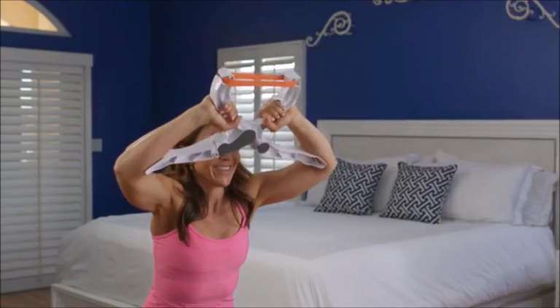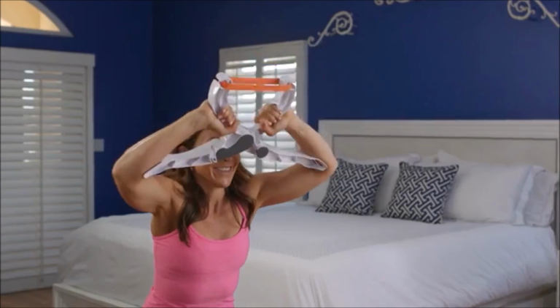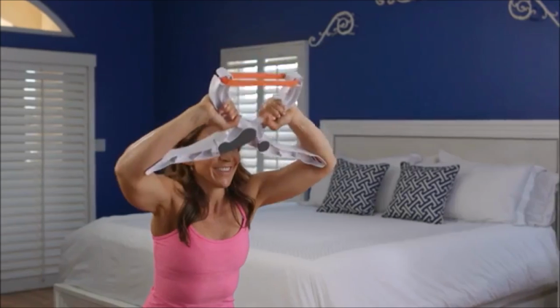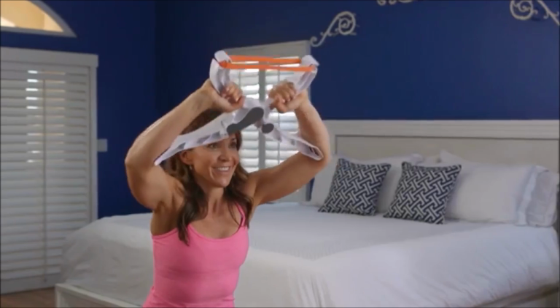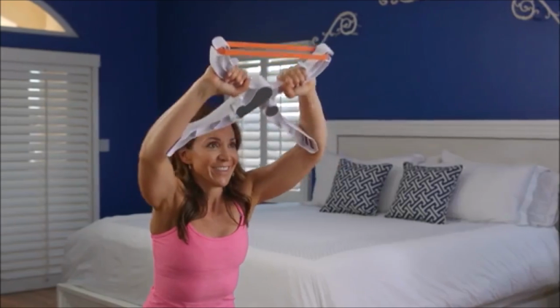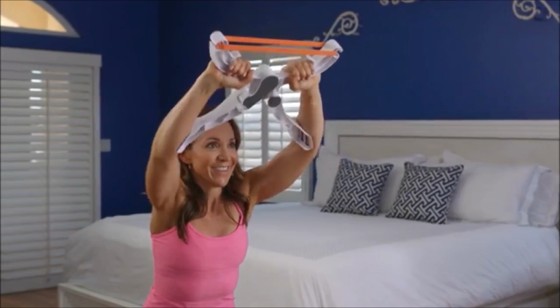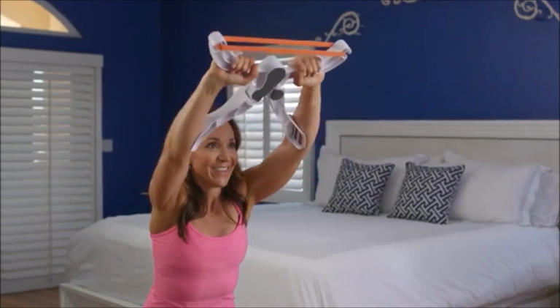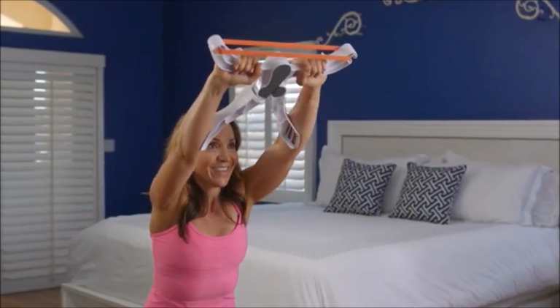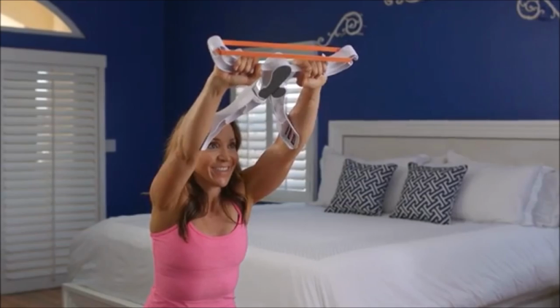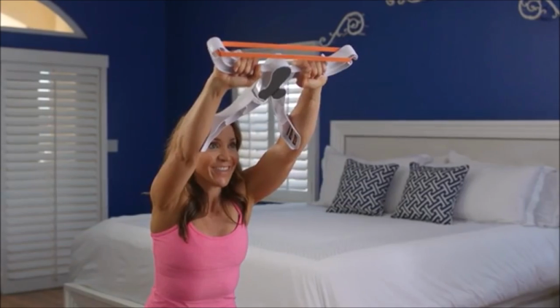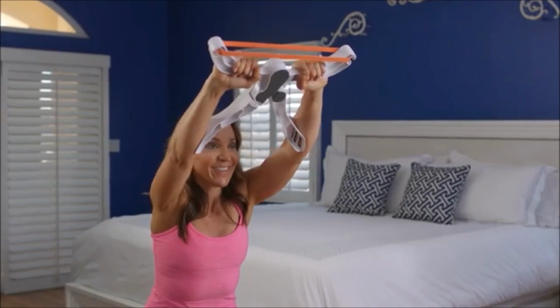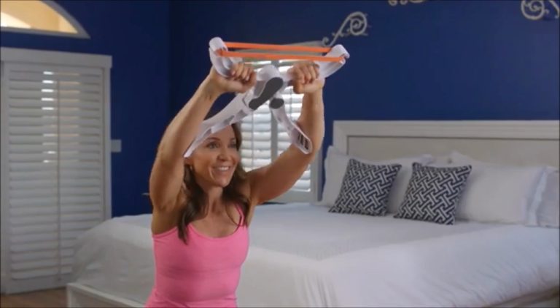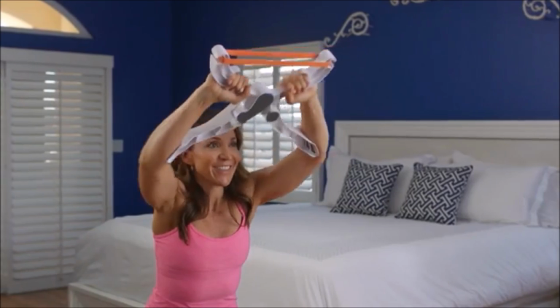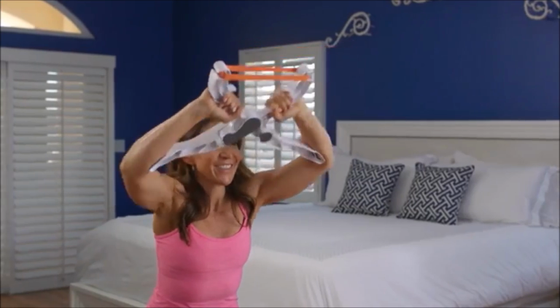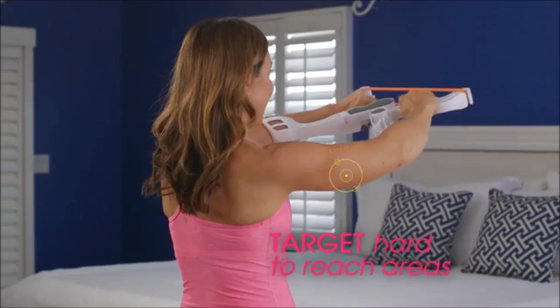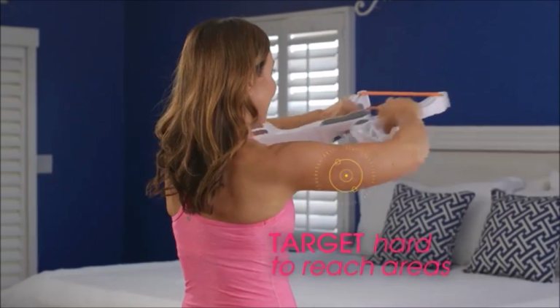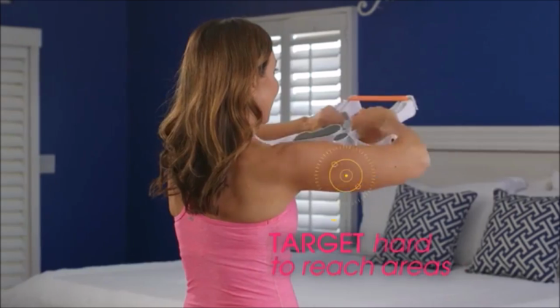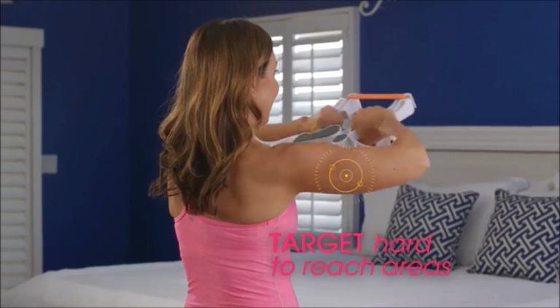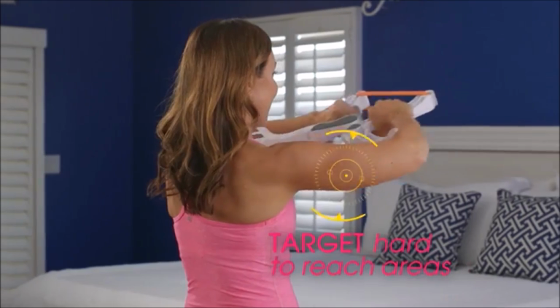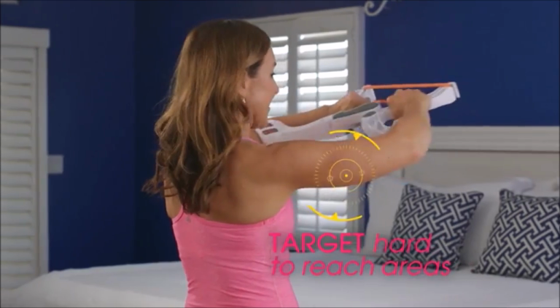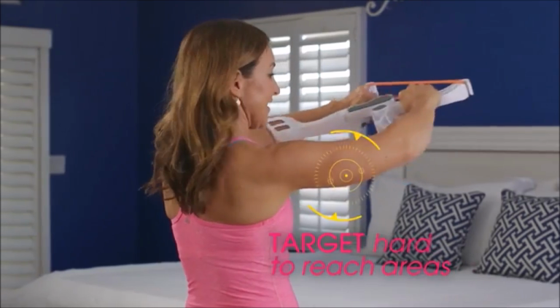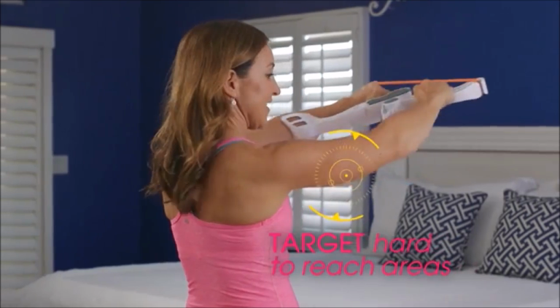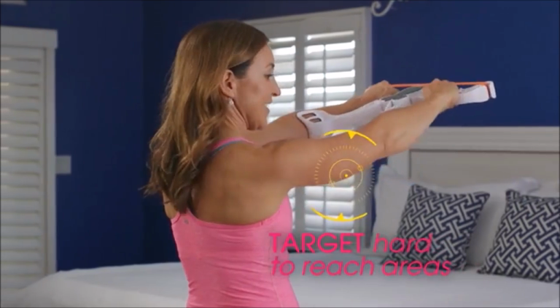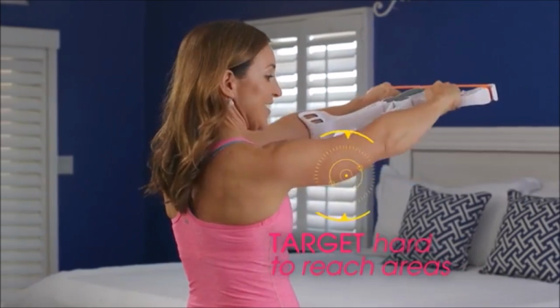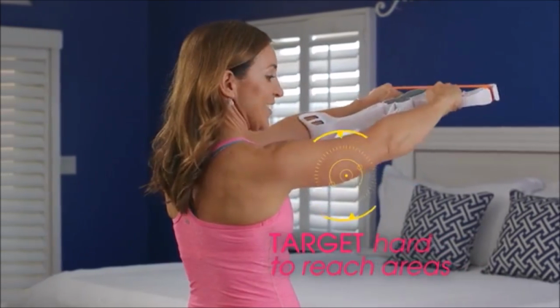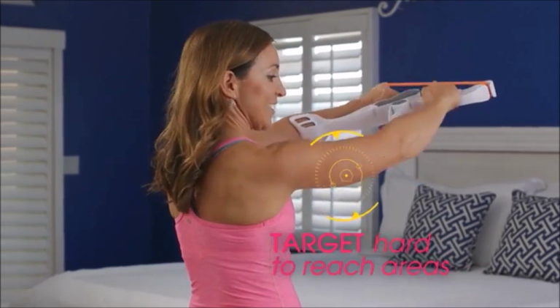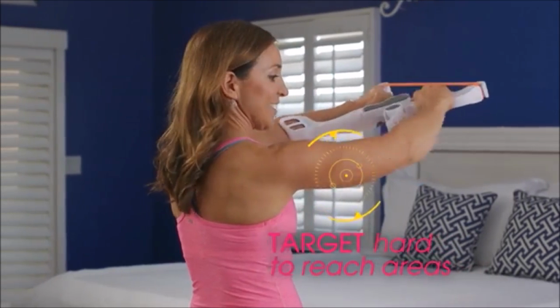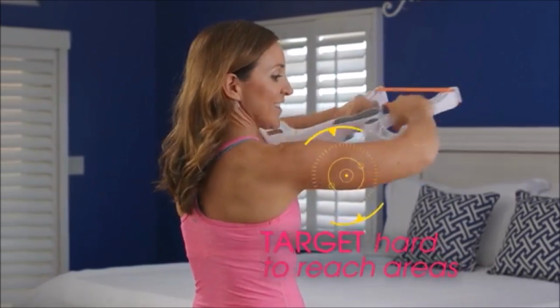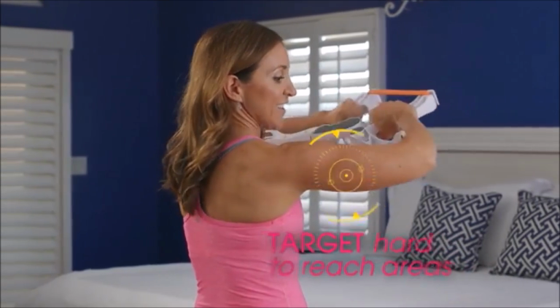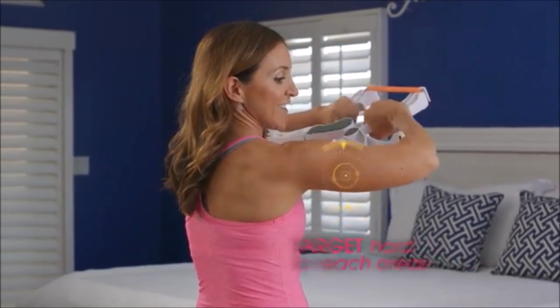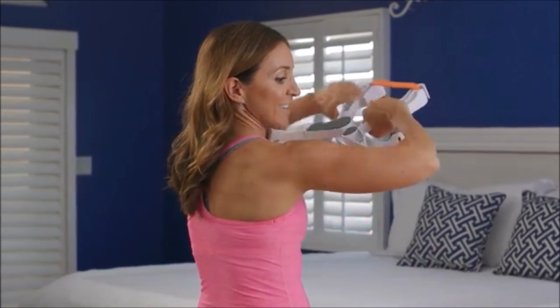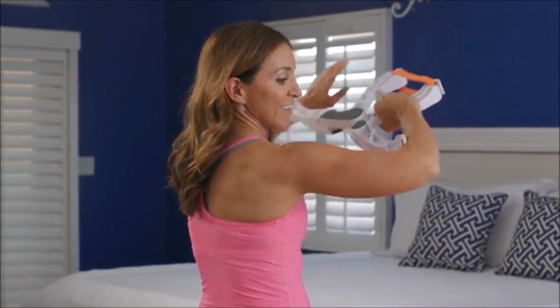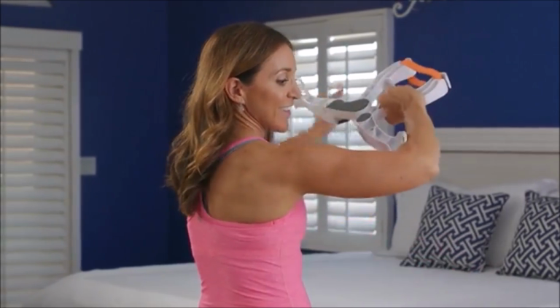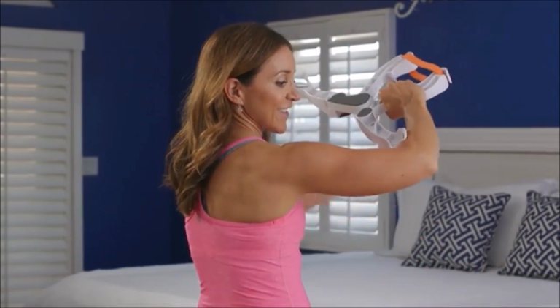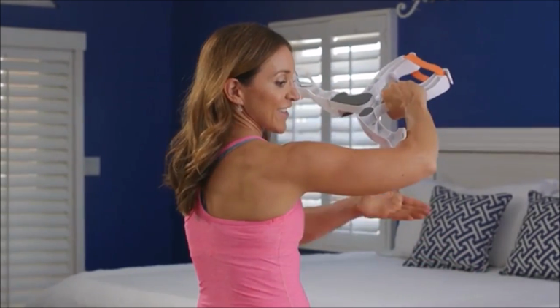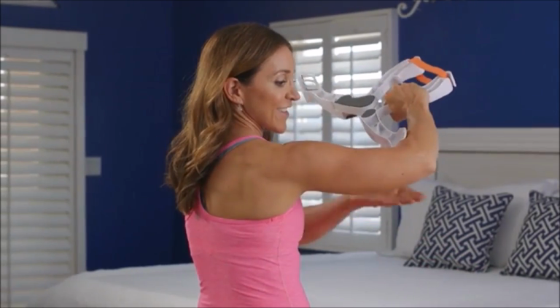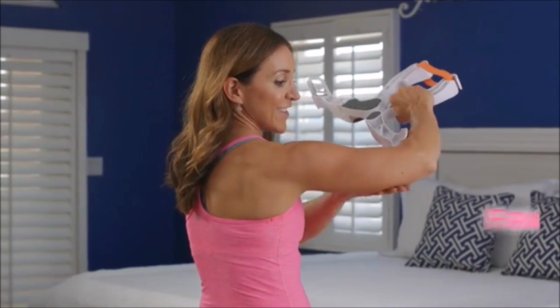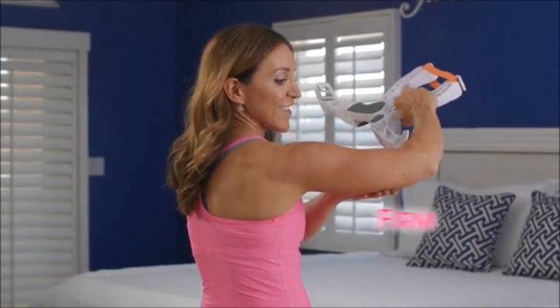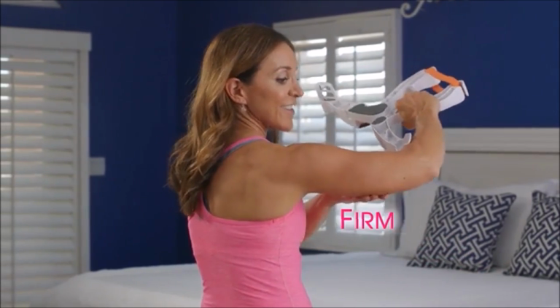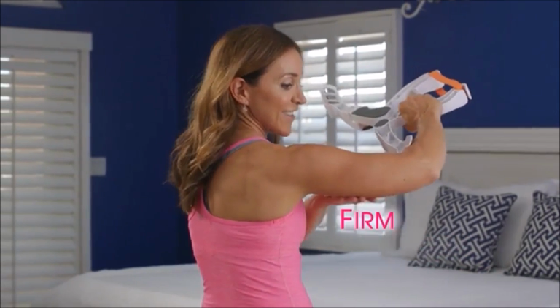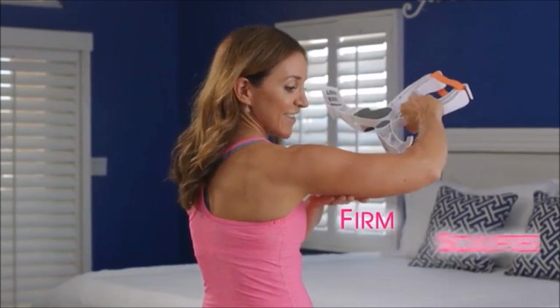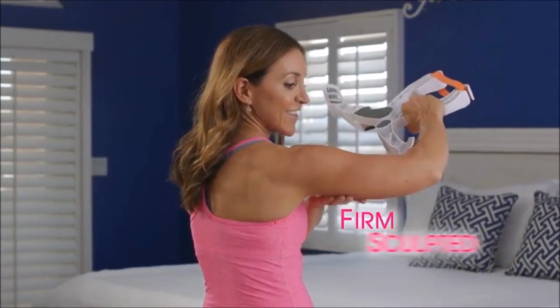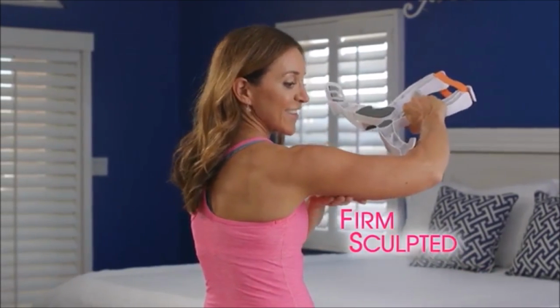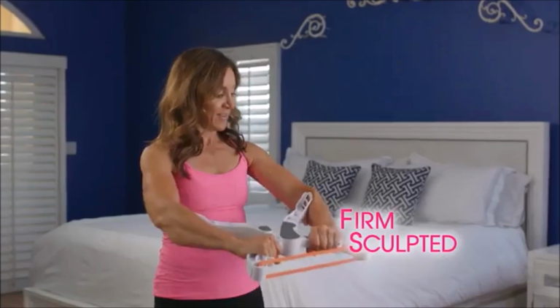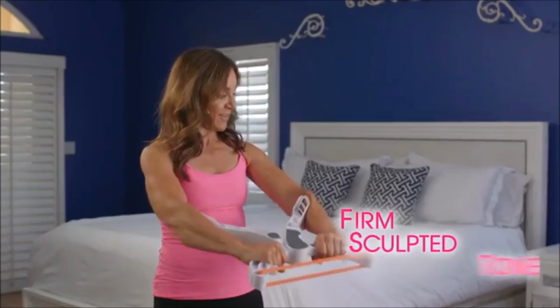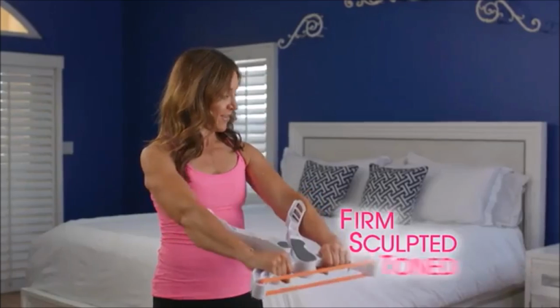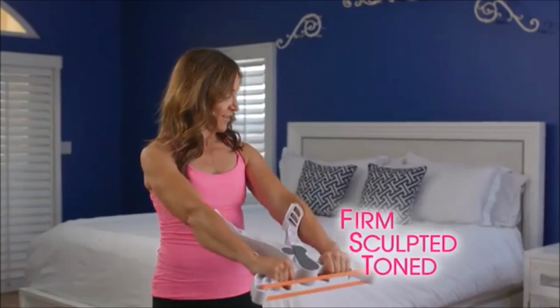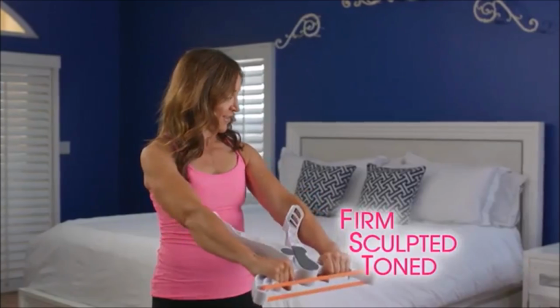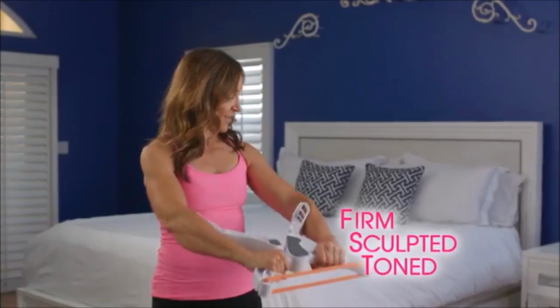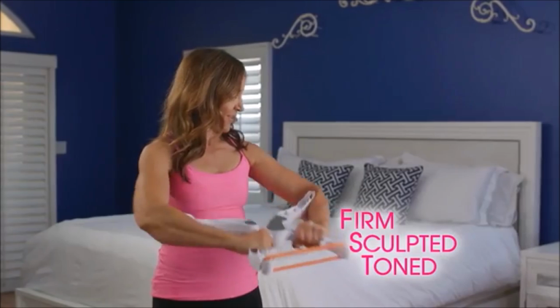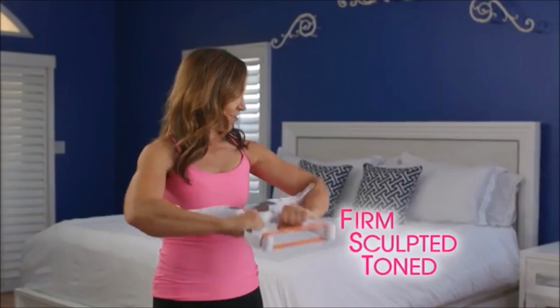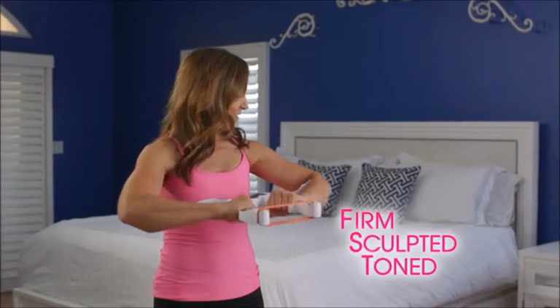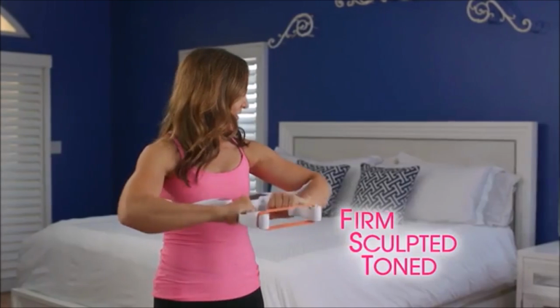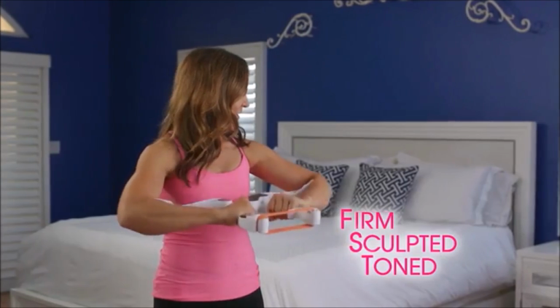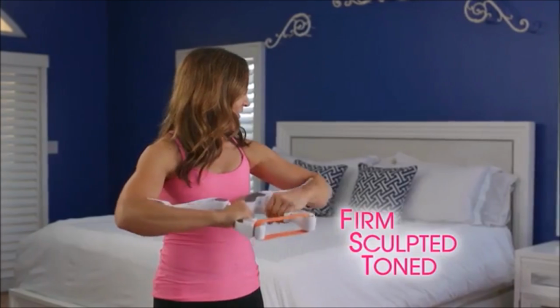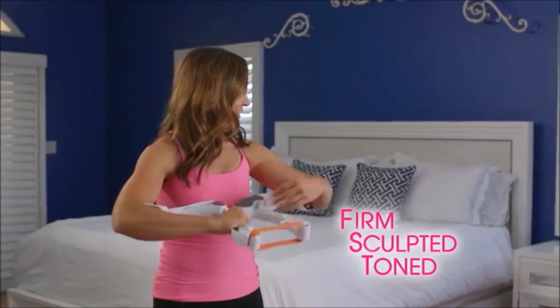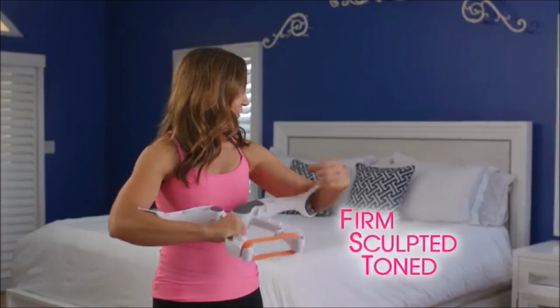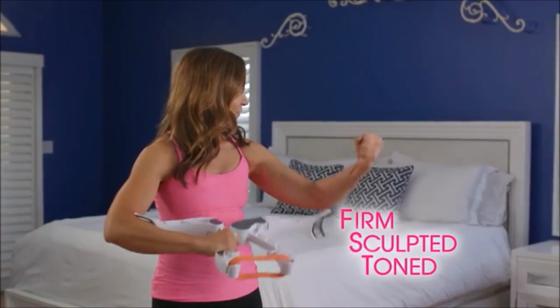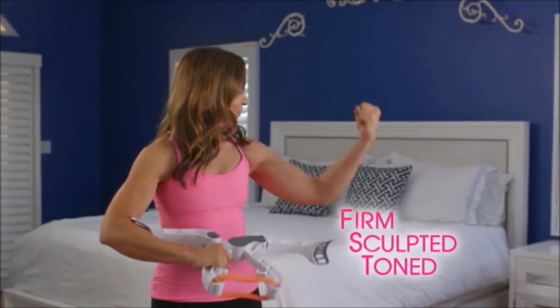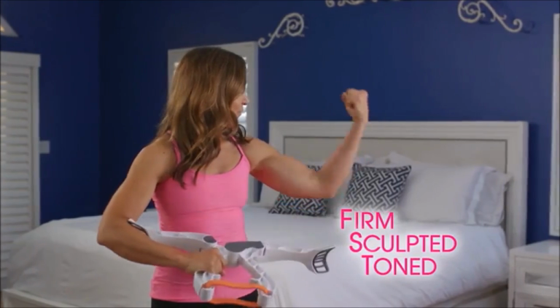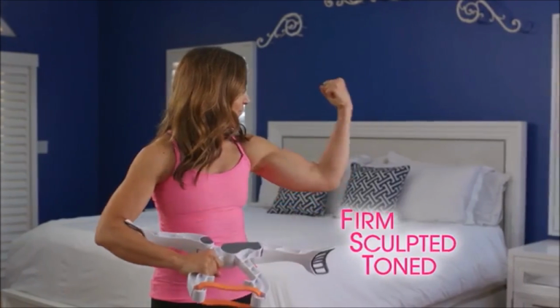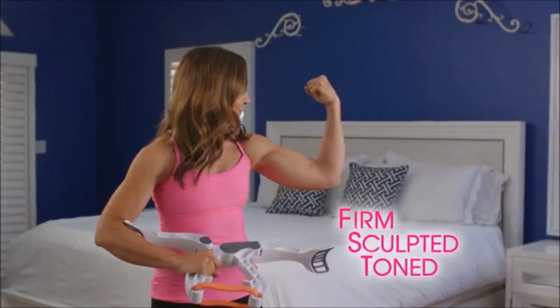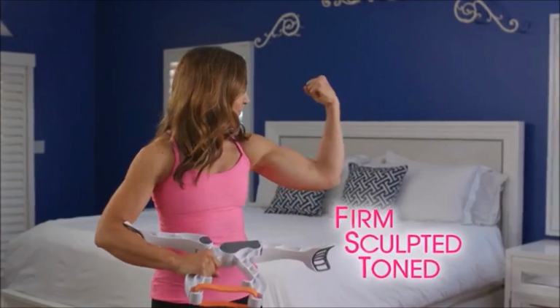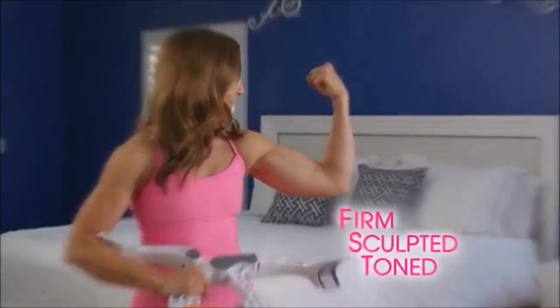But only Wonder Arms hones in and targets those hard-to-reach areas, transforming them into firm, sculpted, toned arms and shoulders you'll be proud to show off.